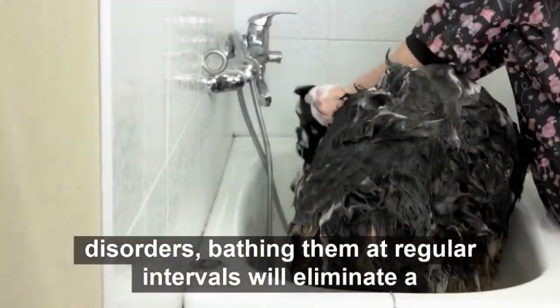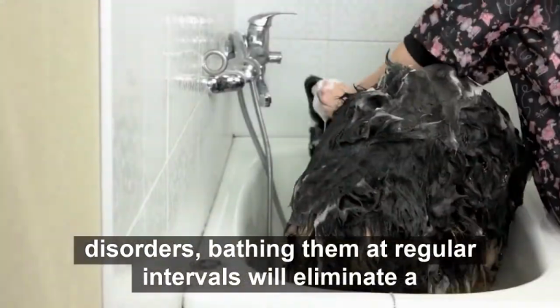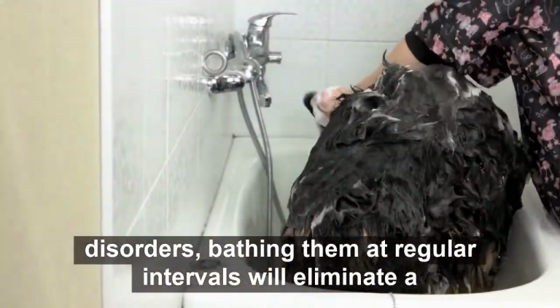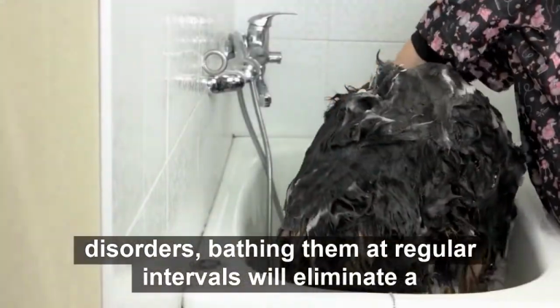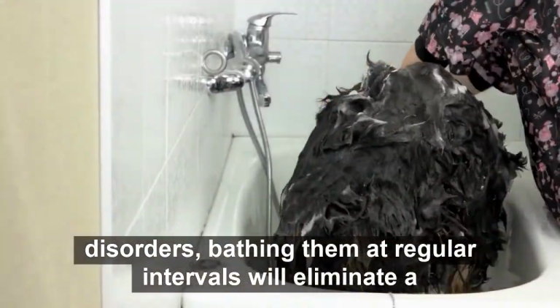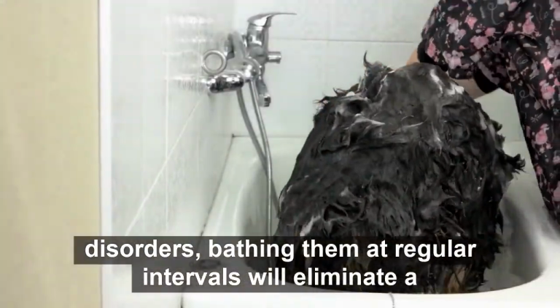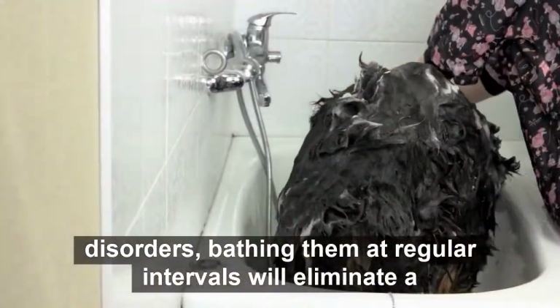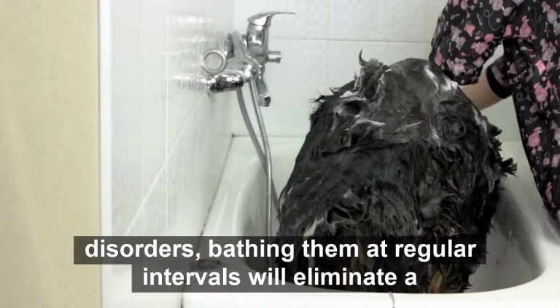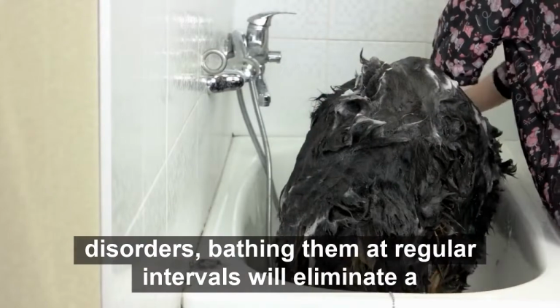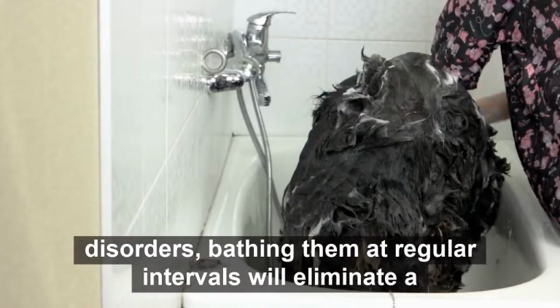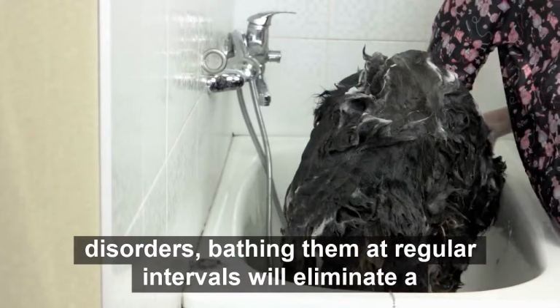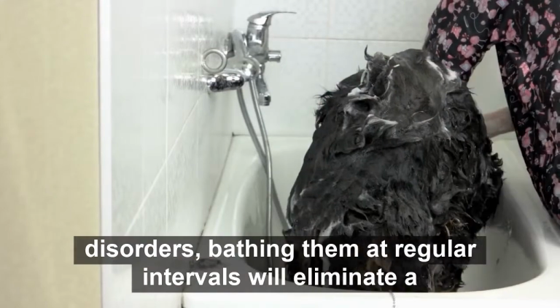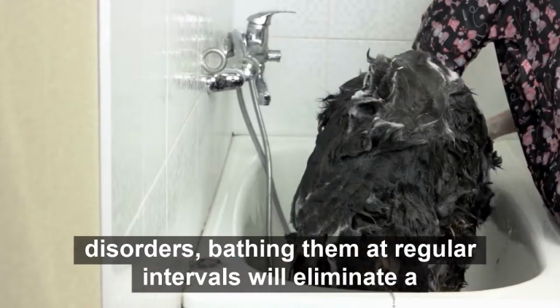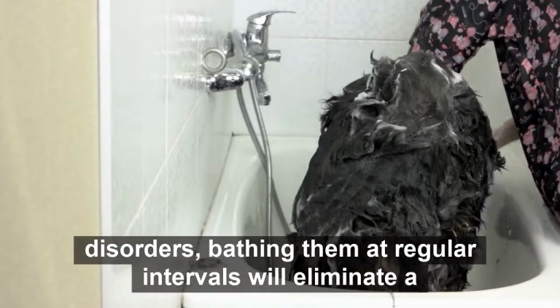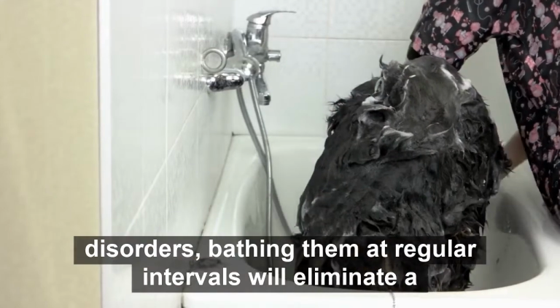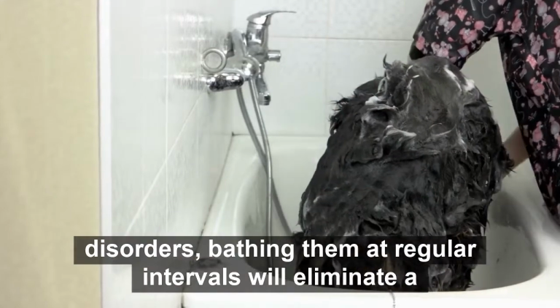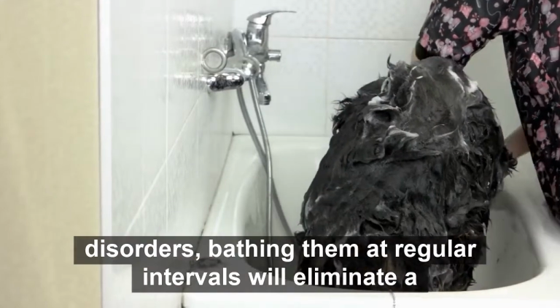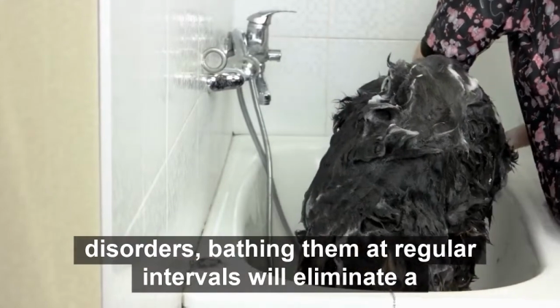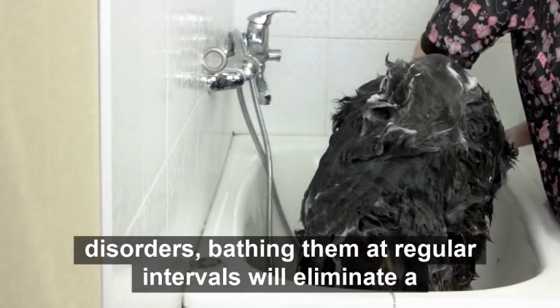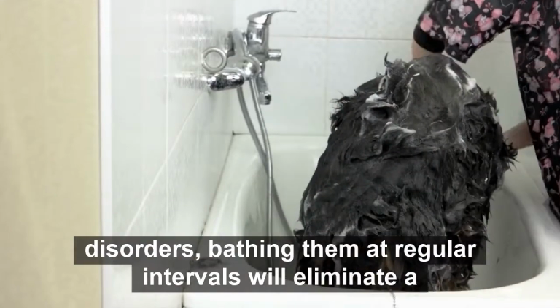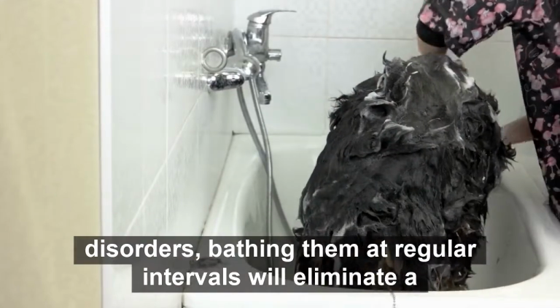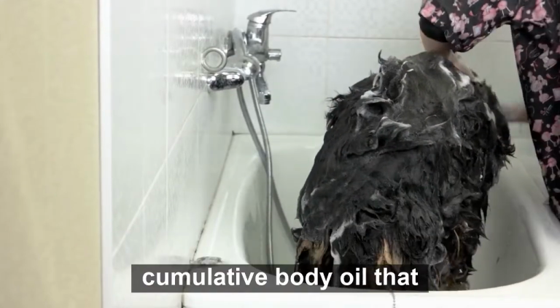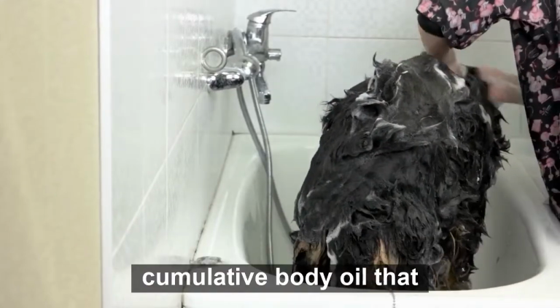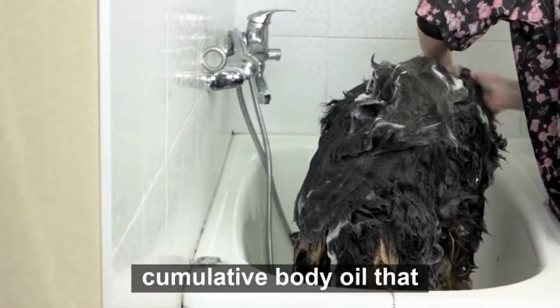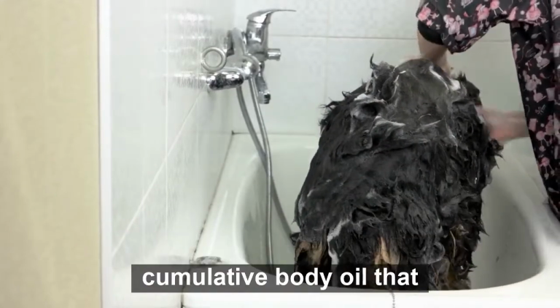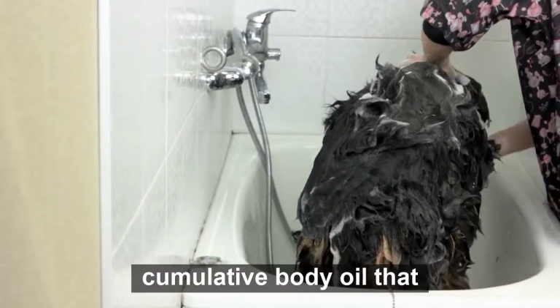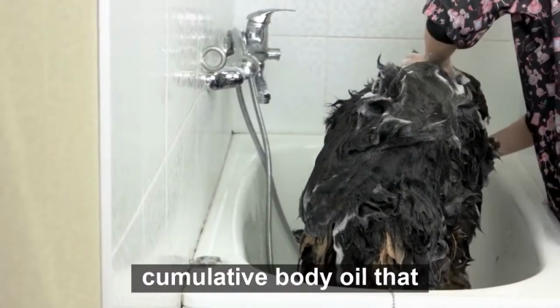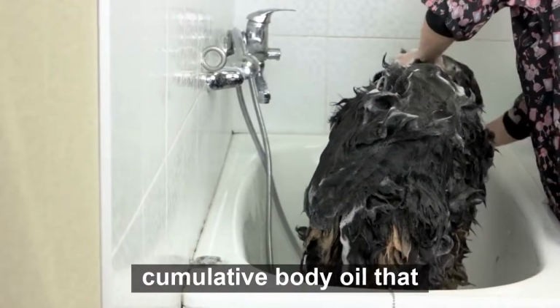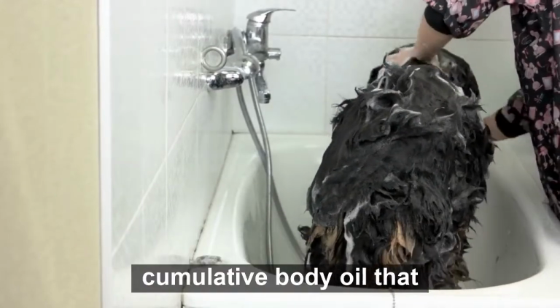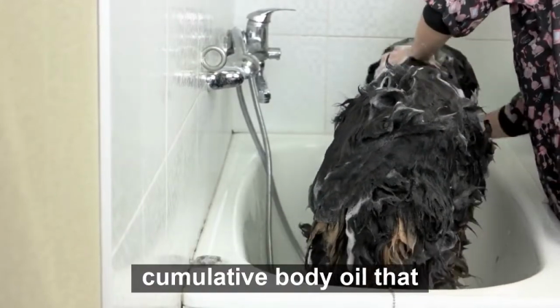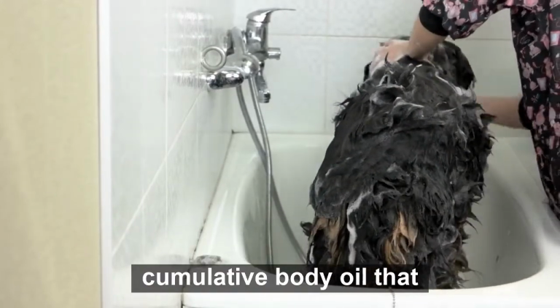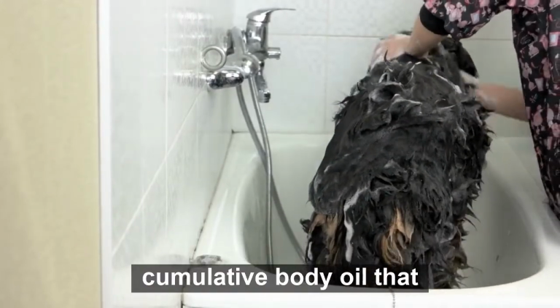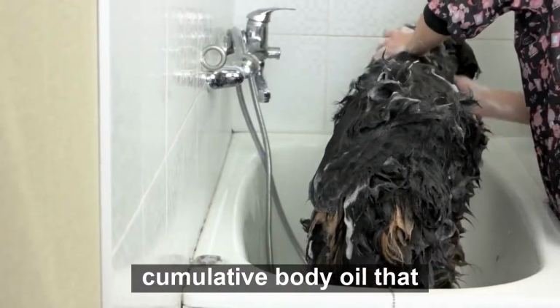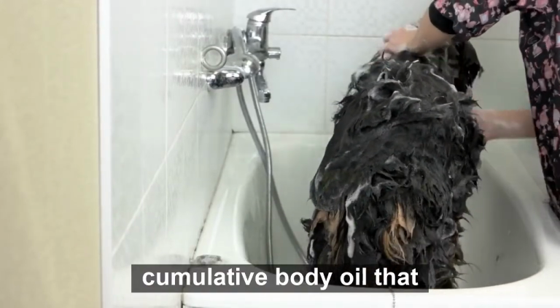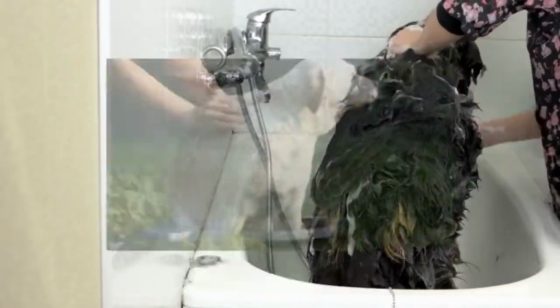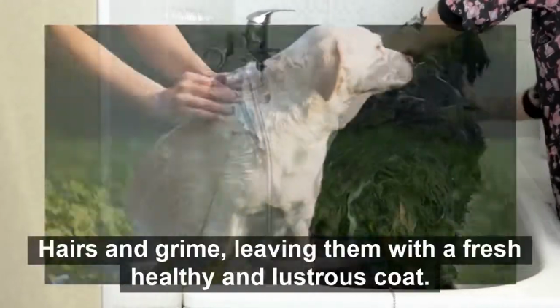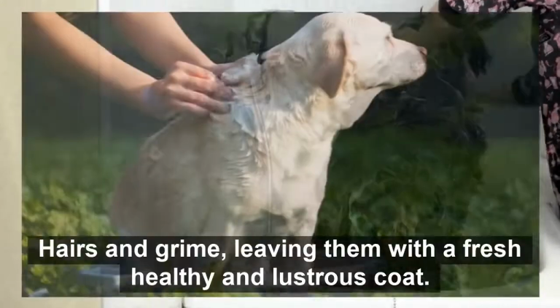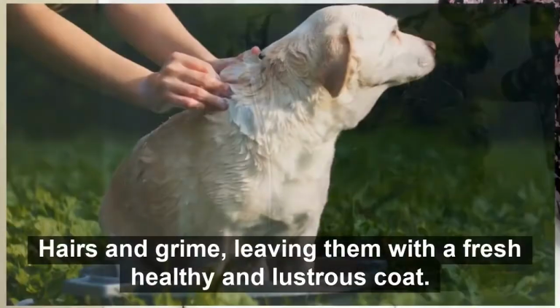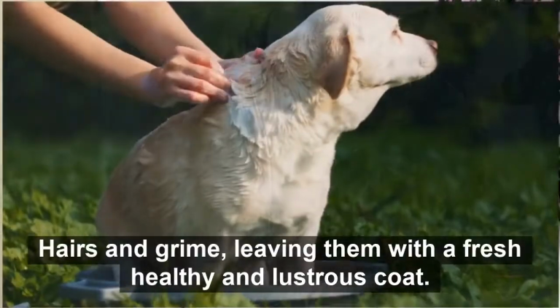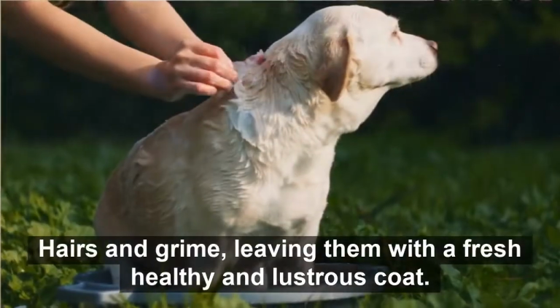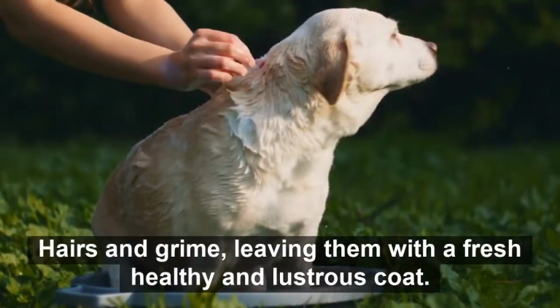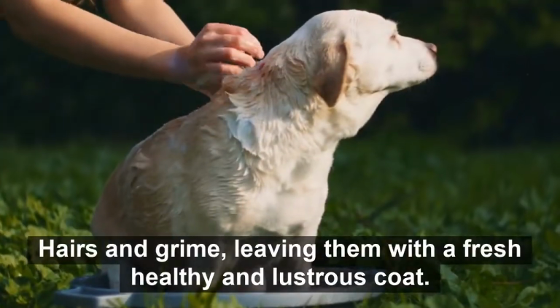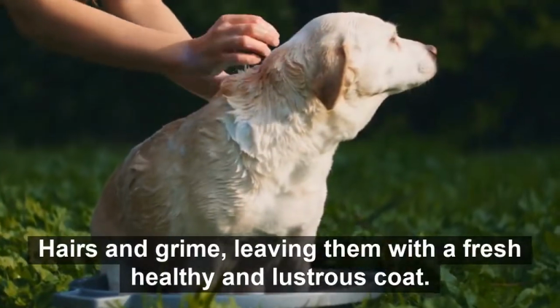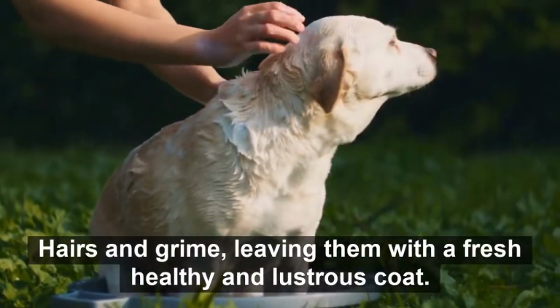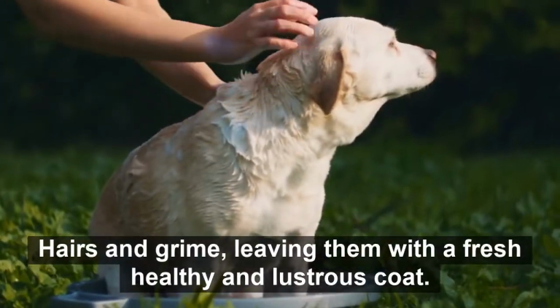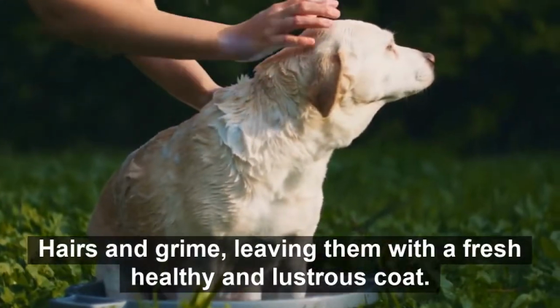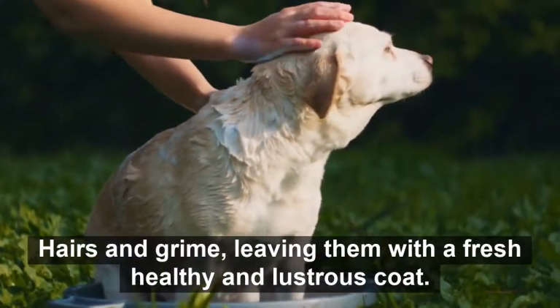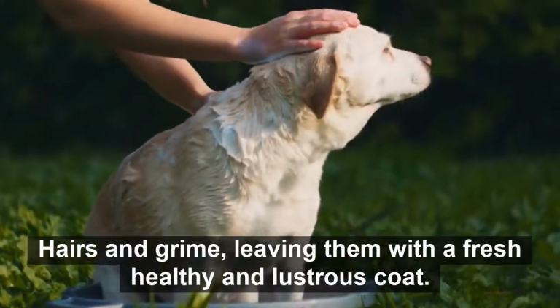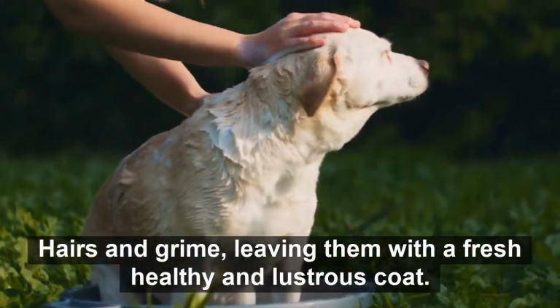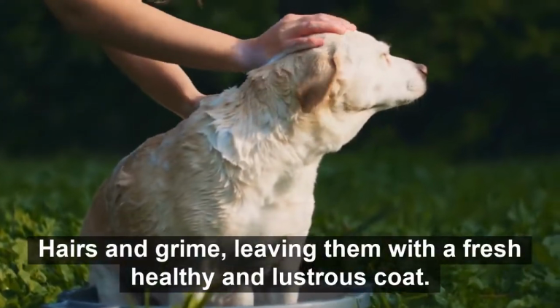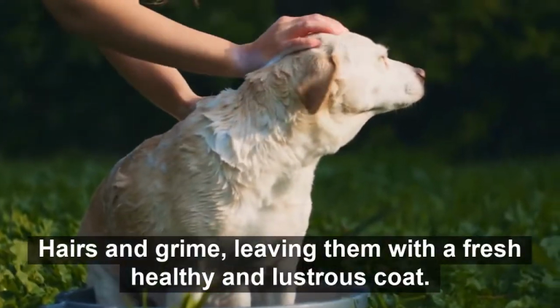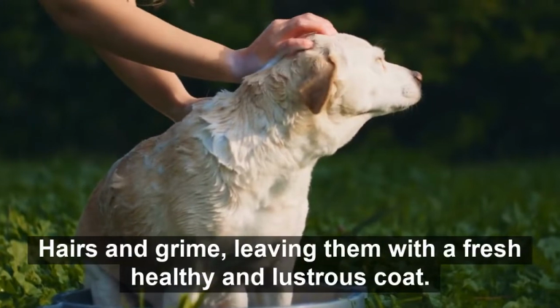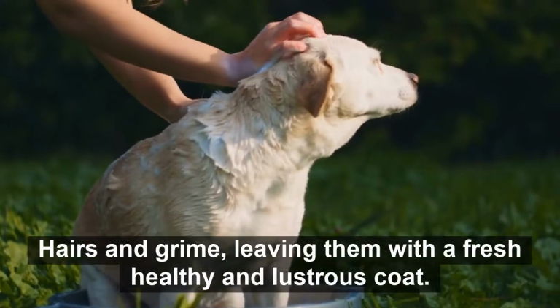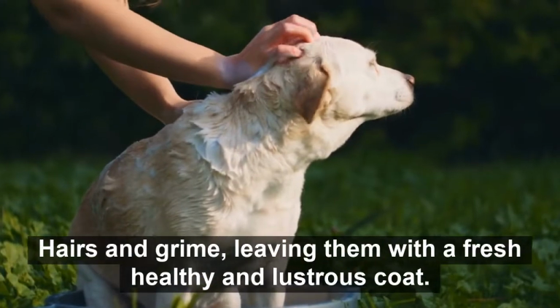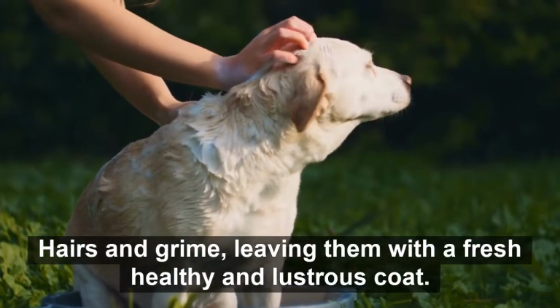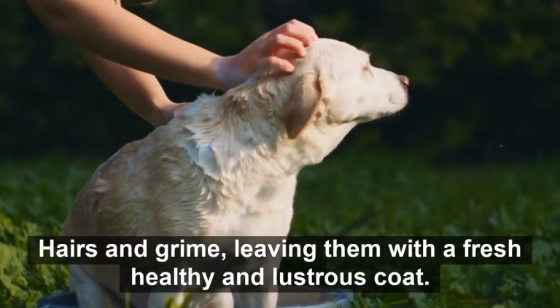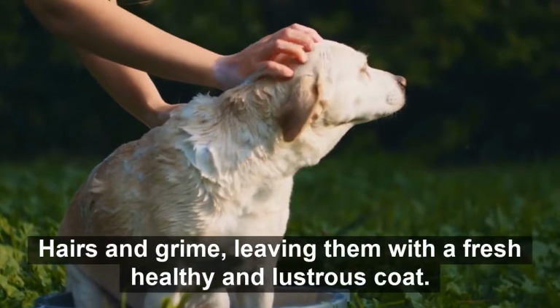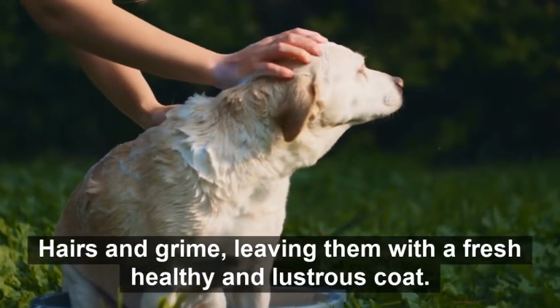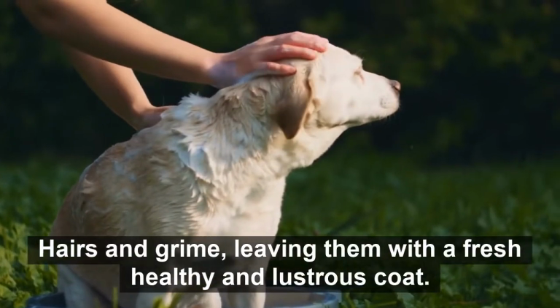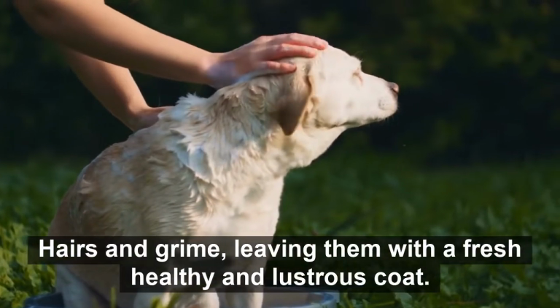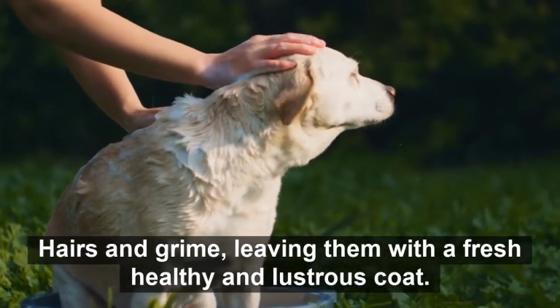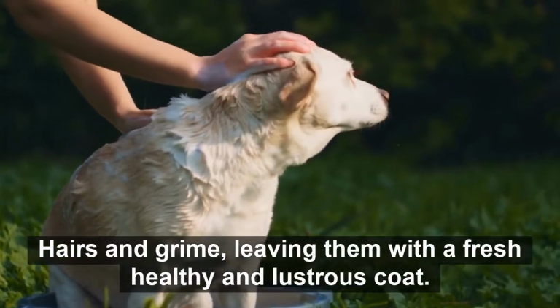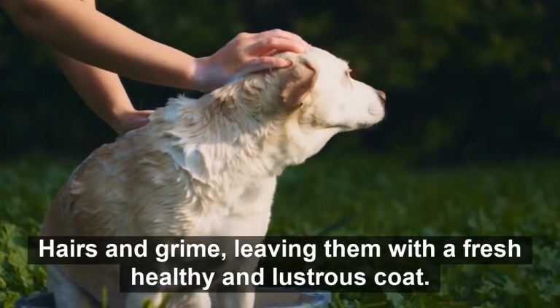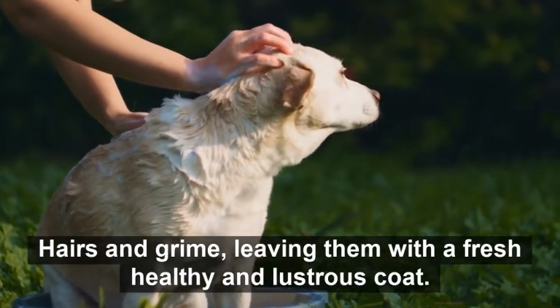Bathing them at regular intervals will eliminate accumulated body oil, dead hairs, and grime, leaving them with a fresh, healthy, and lustrous coat.